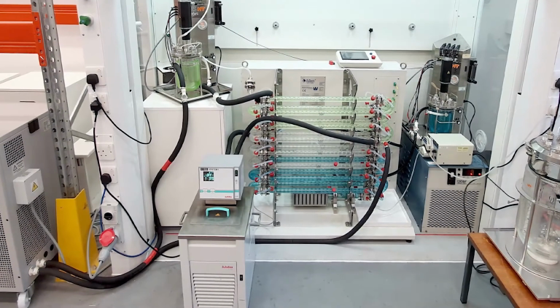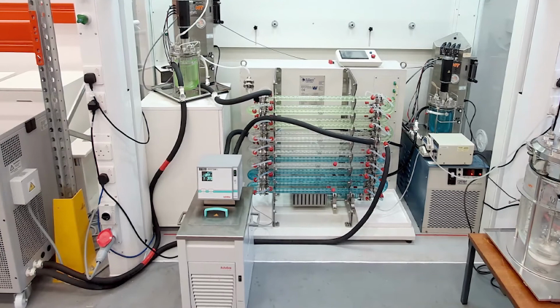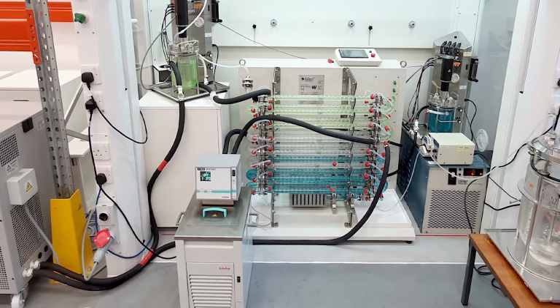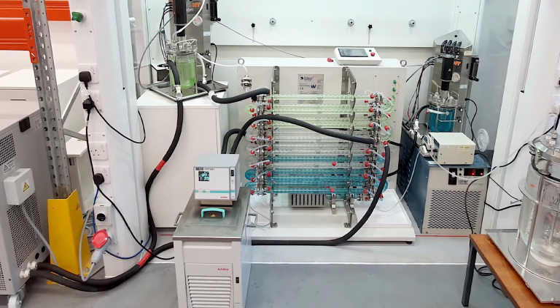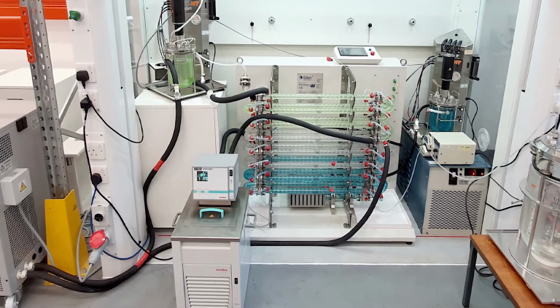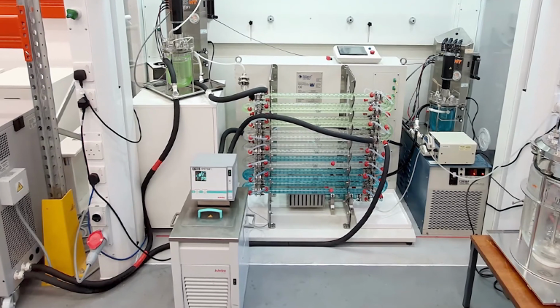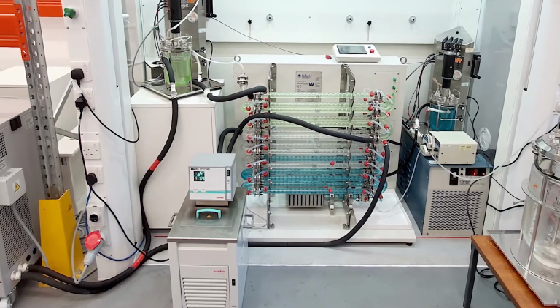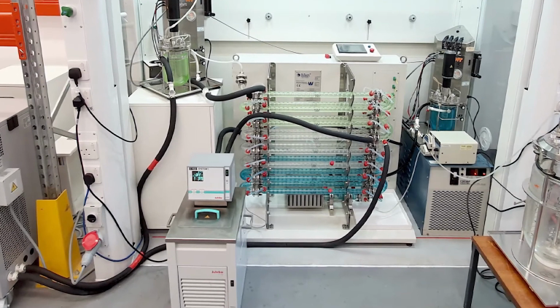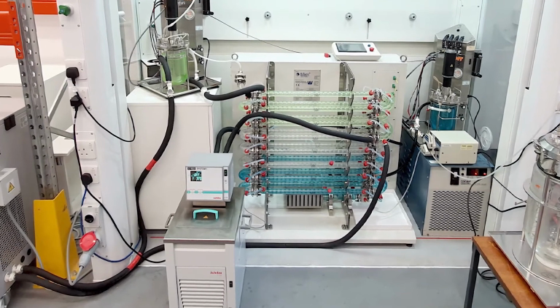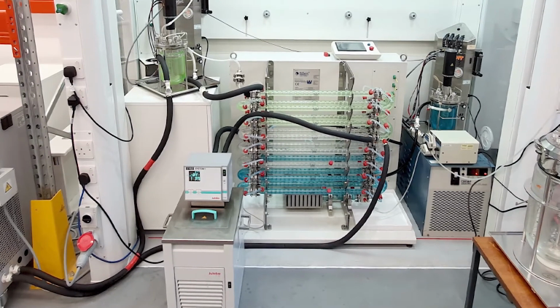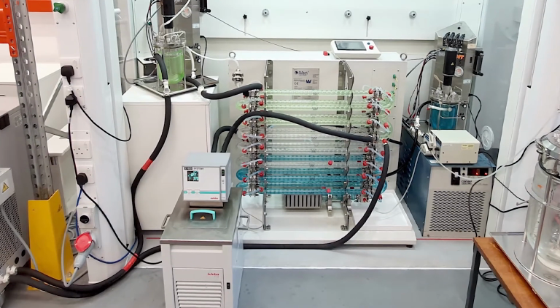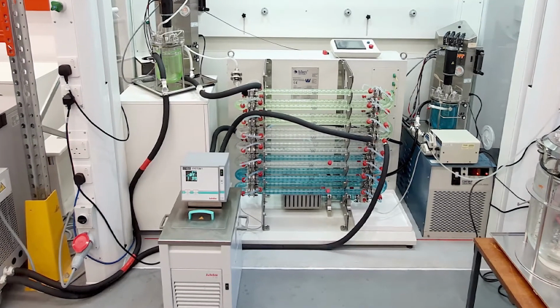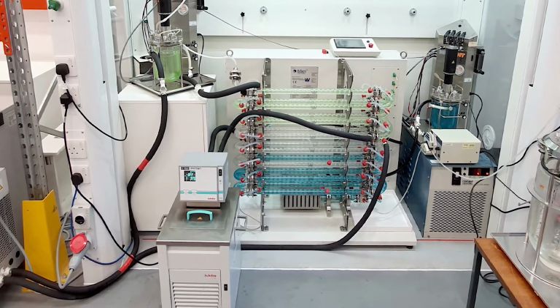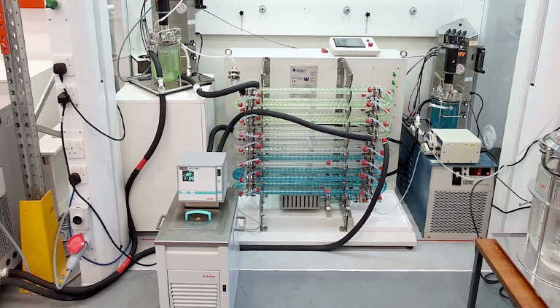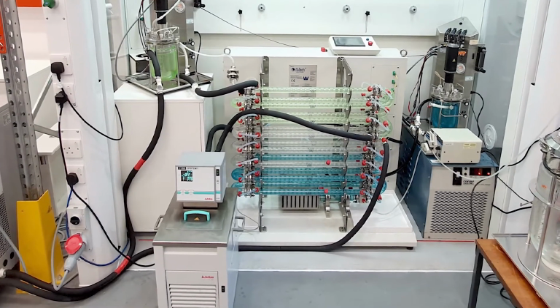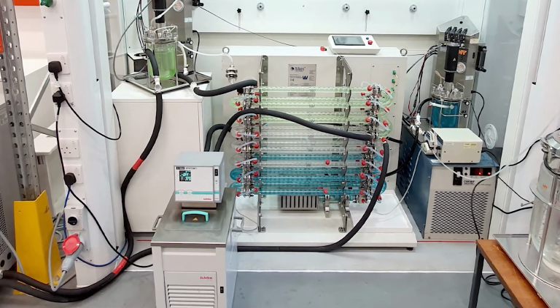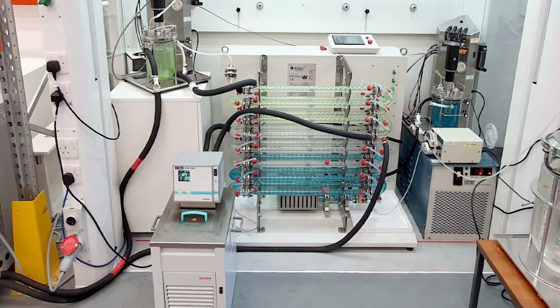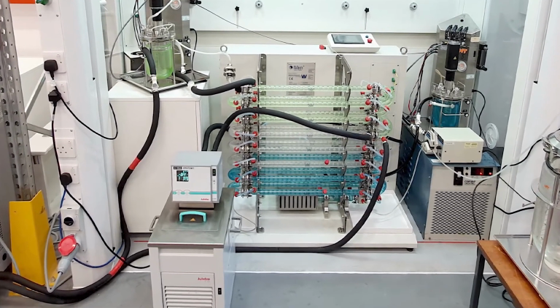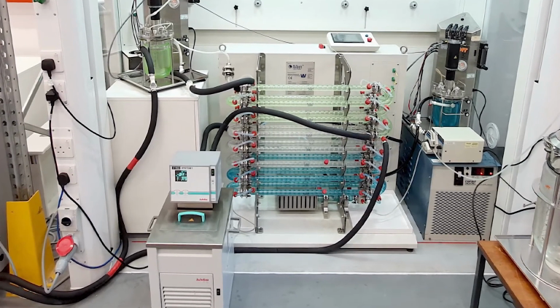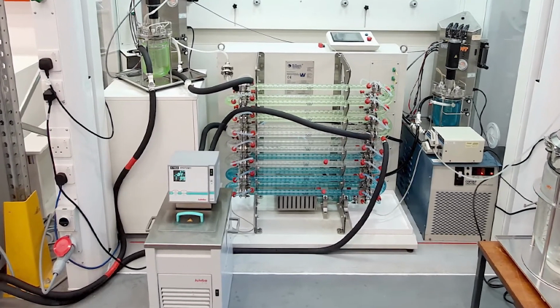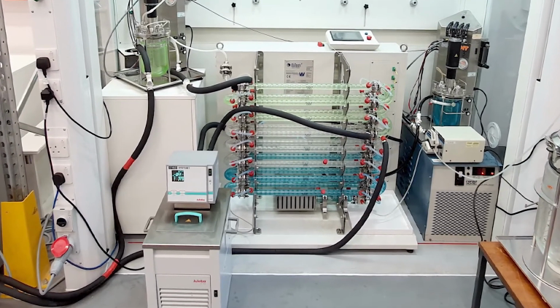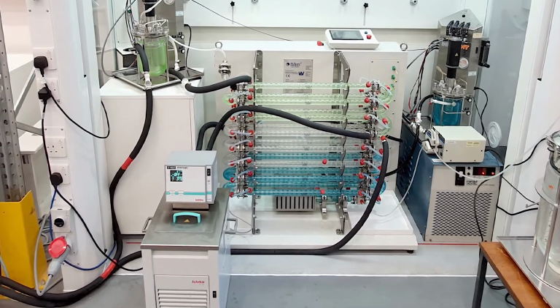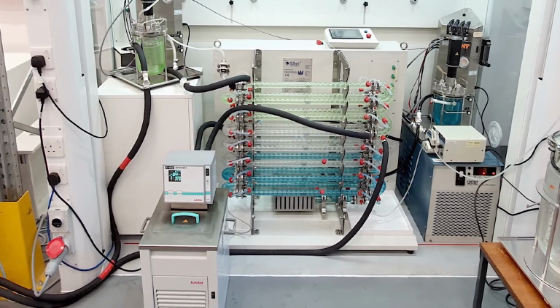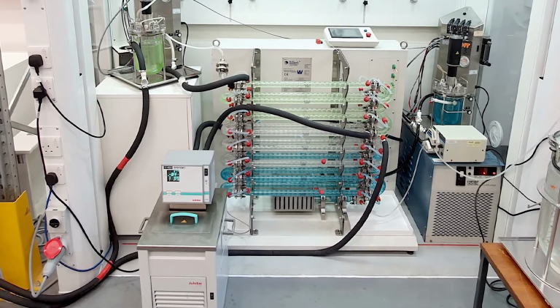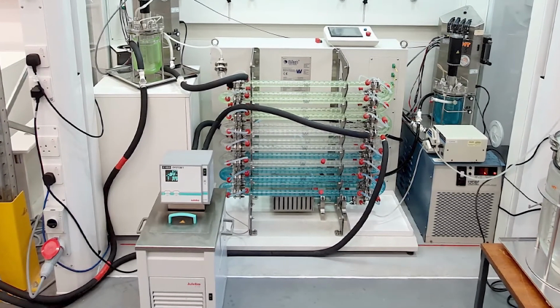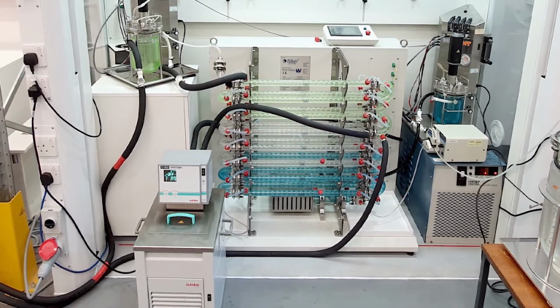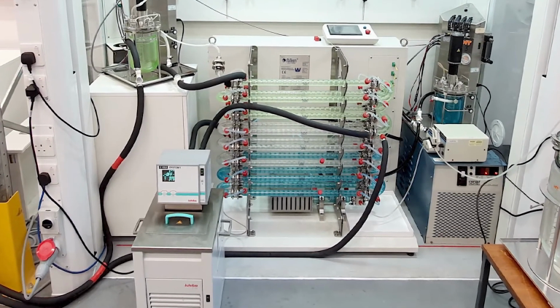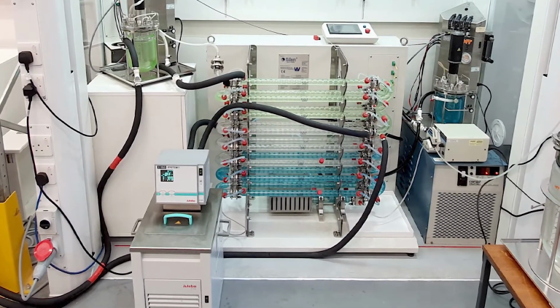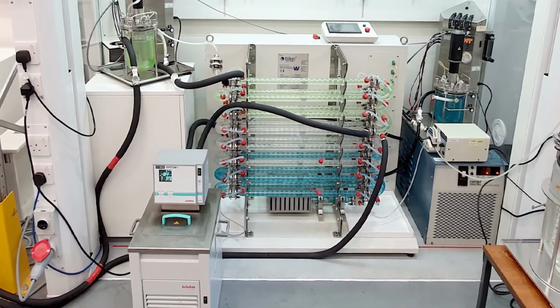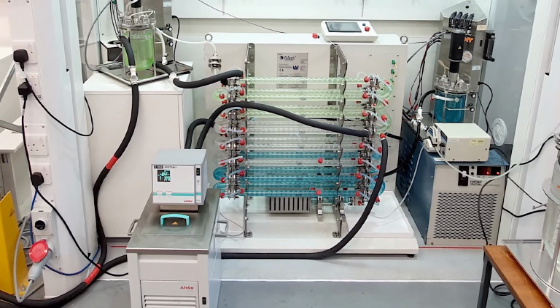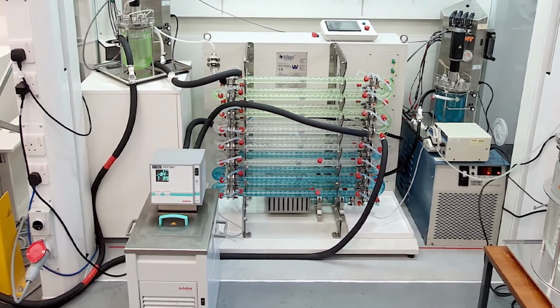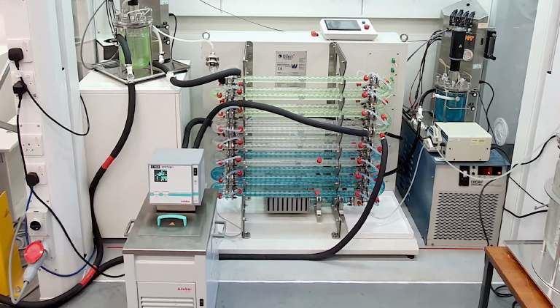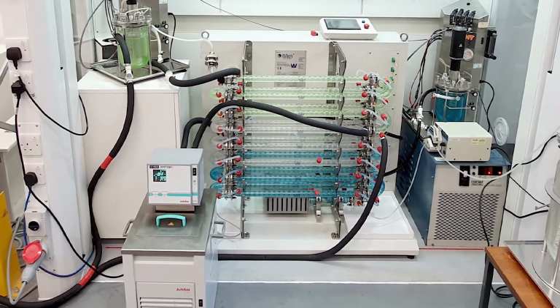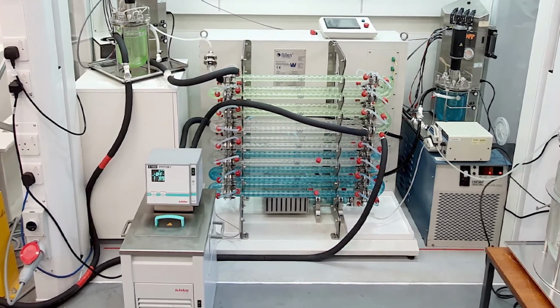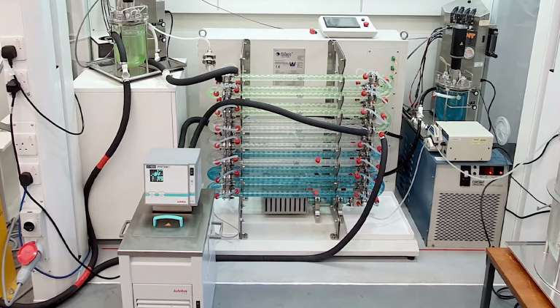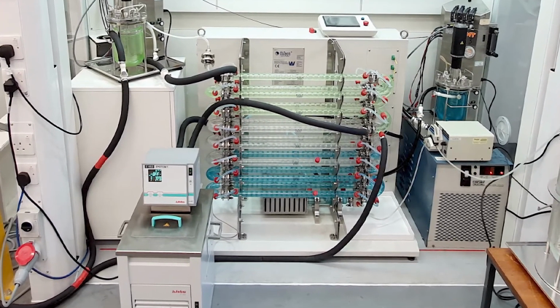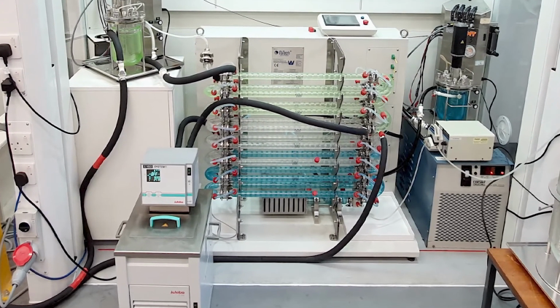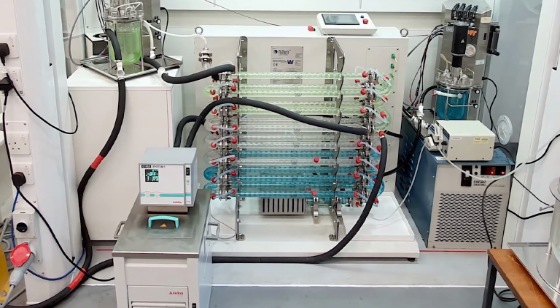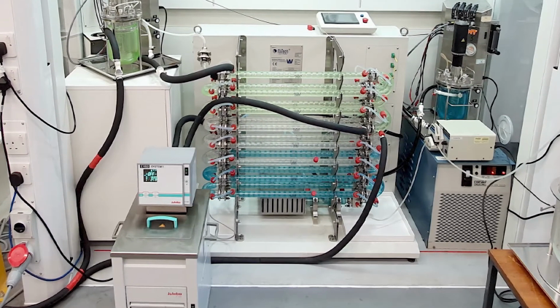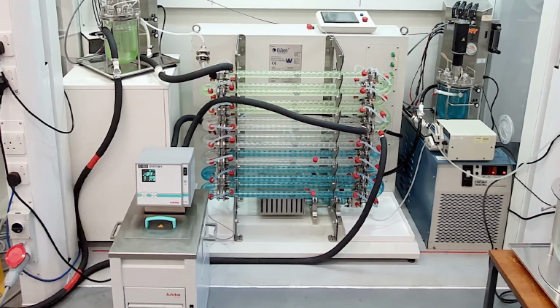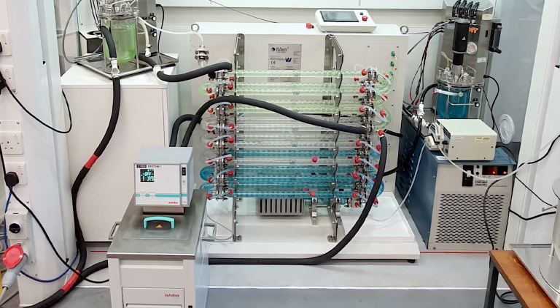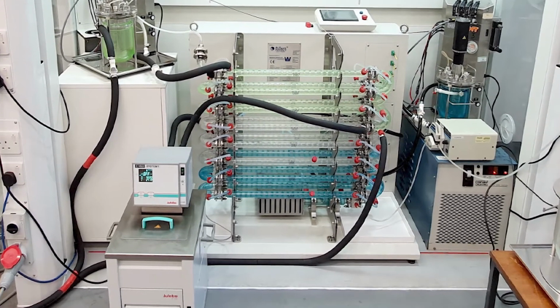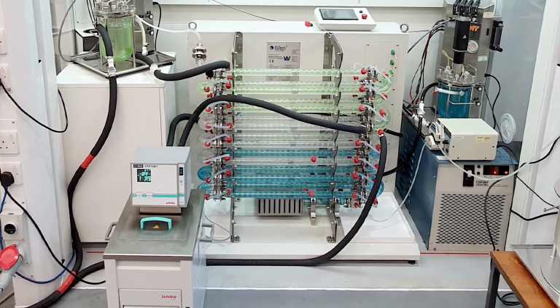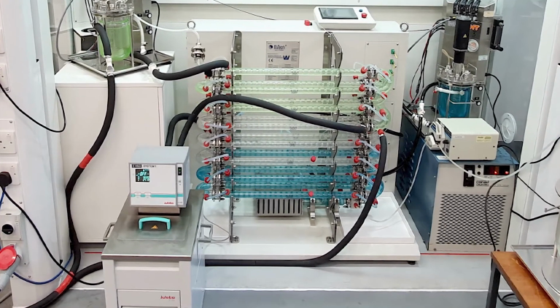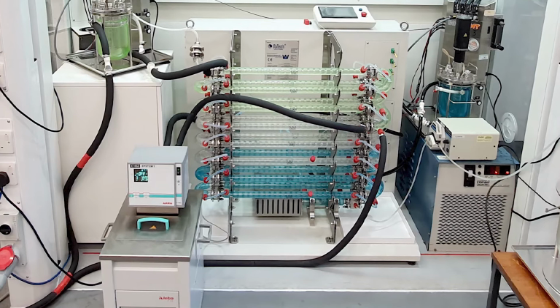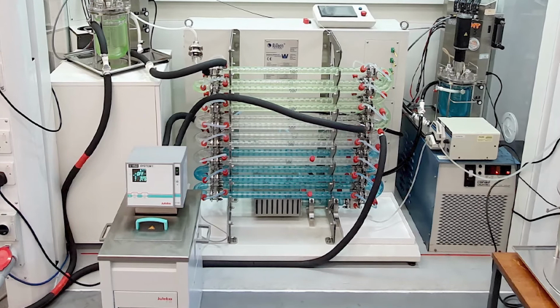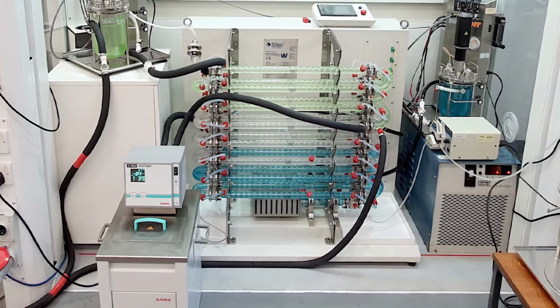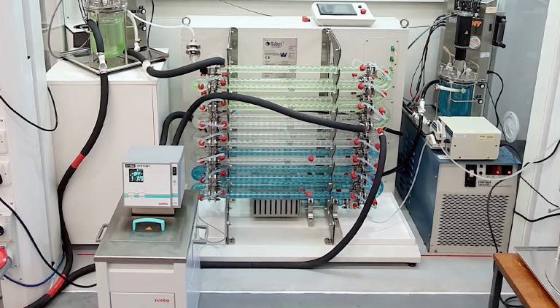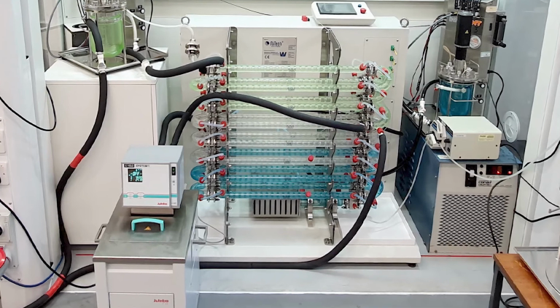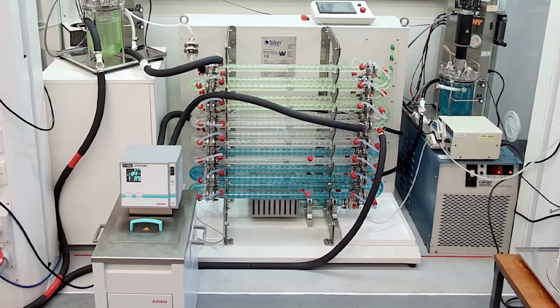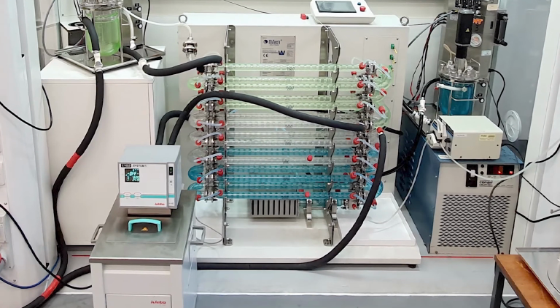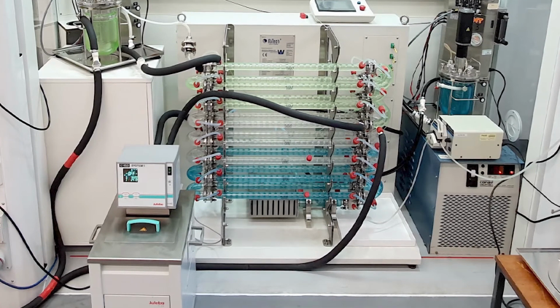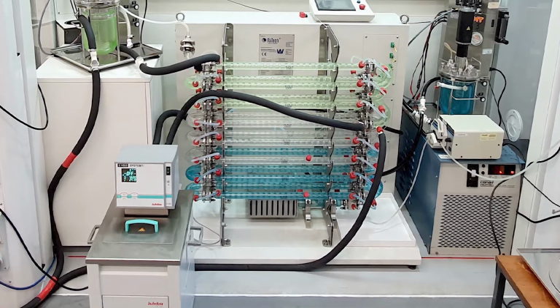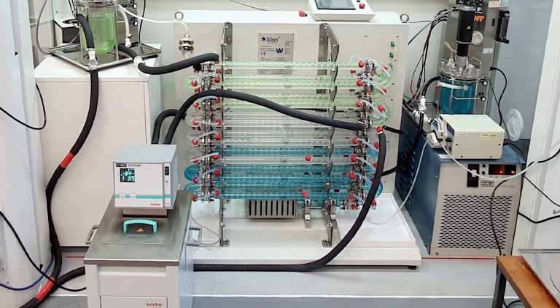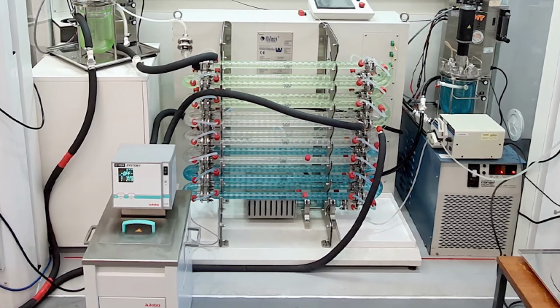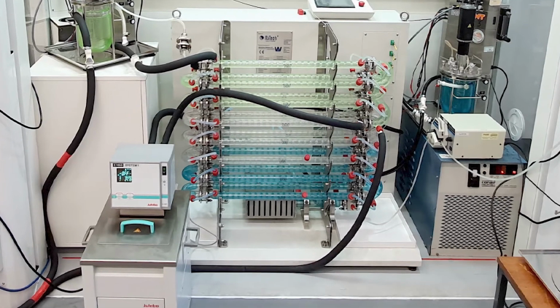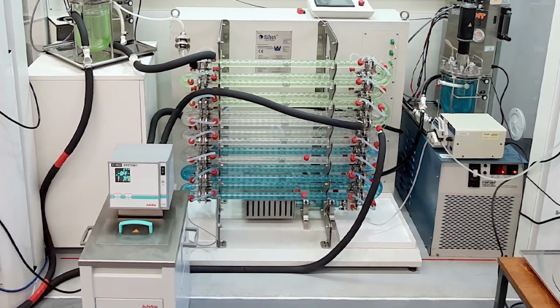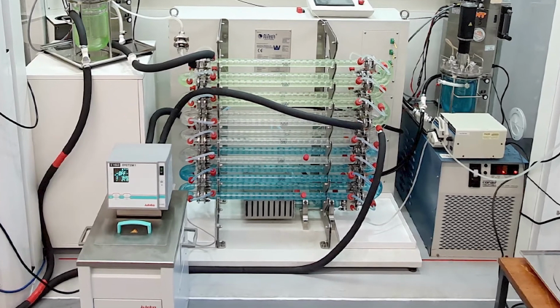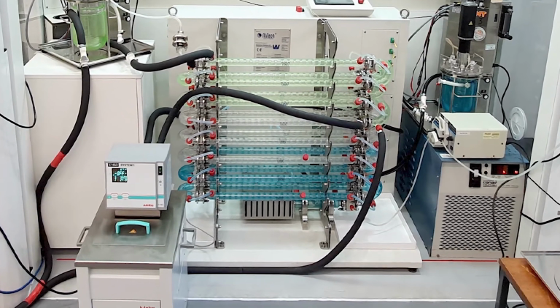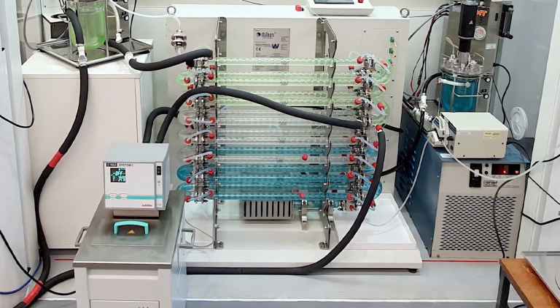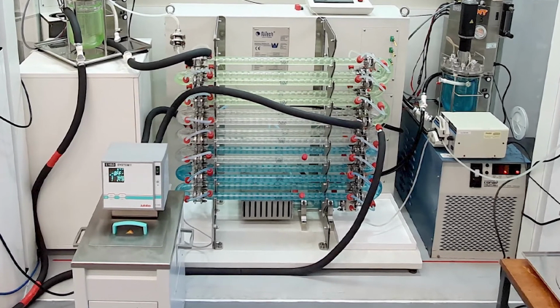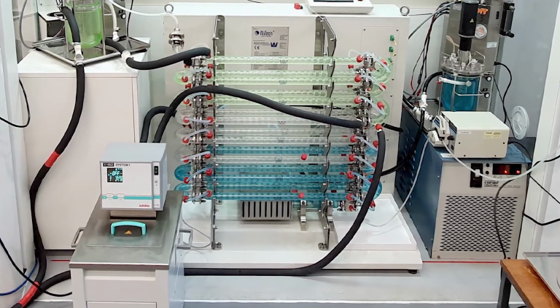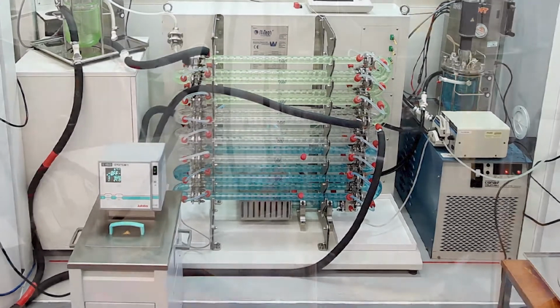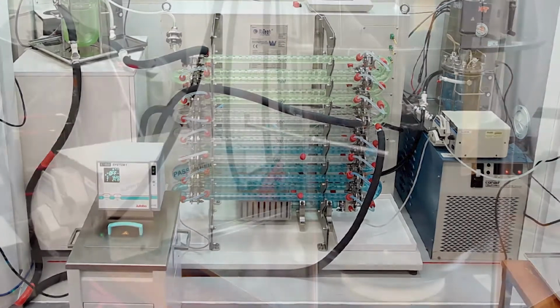A NEETEC crystallizer sits at the heart of a production system. It includes temperature-controlled tanks, transfer pumps, and chillers.